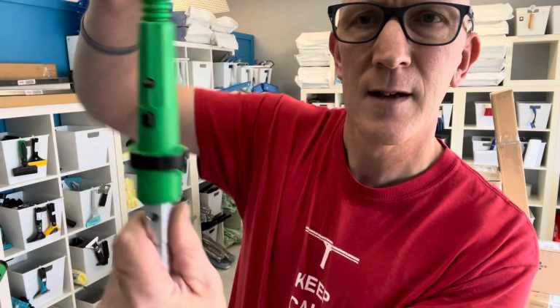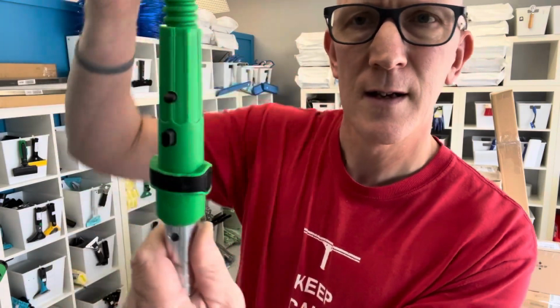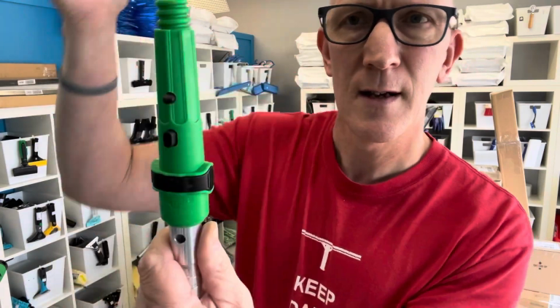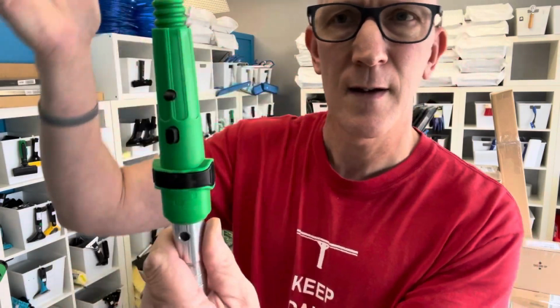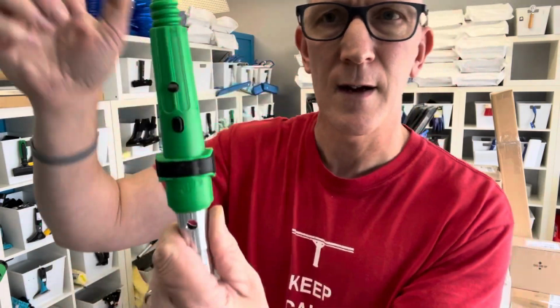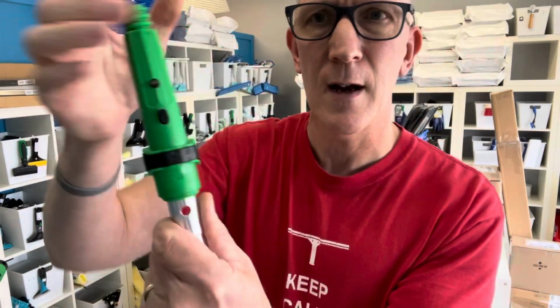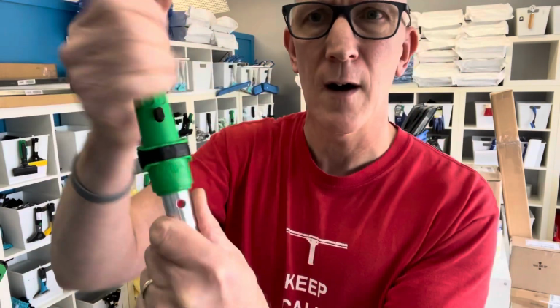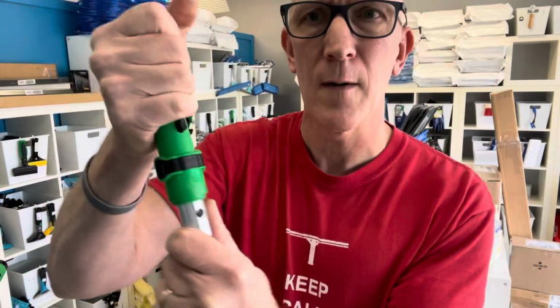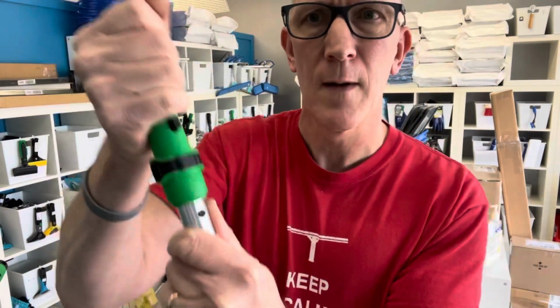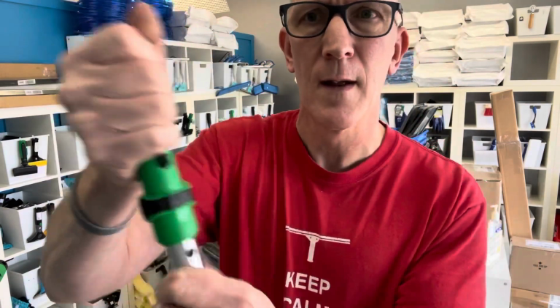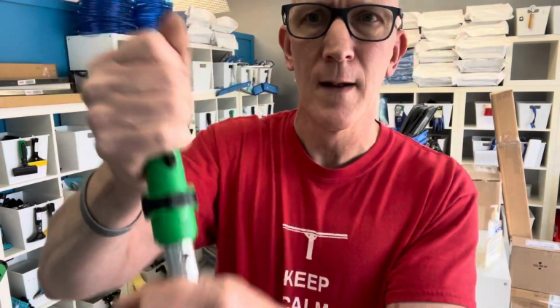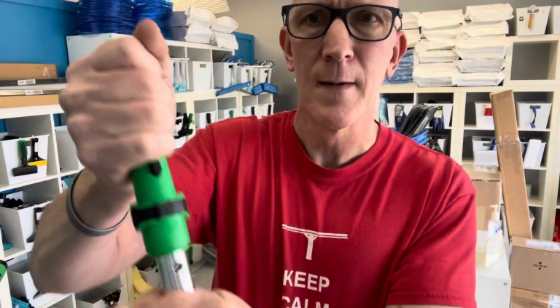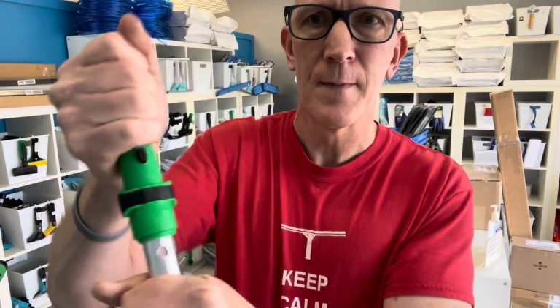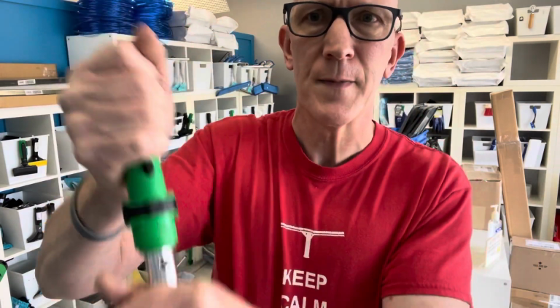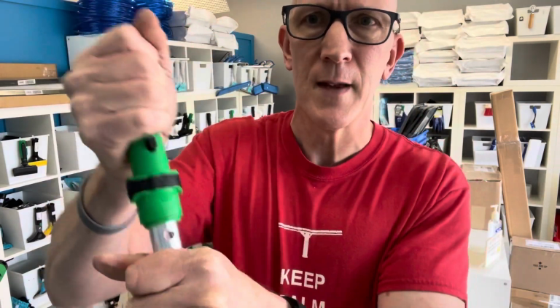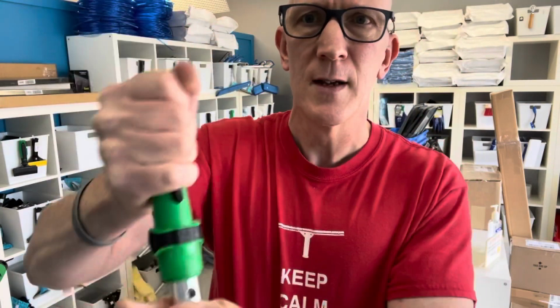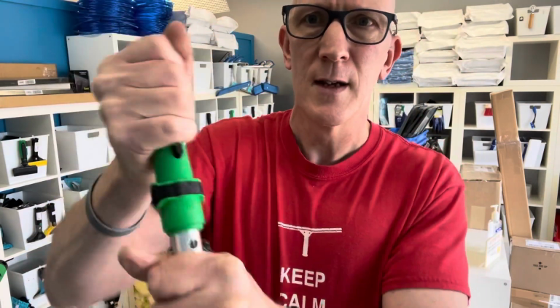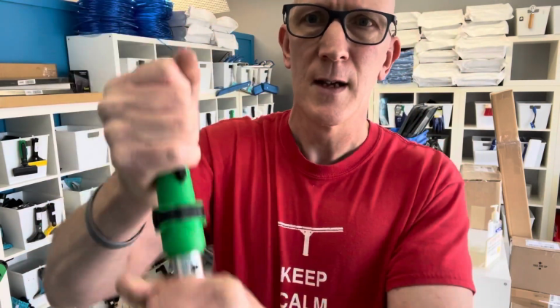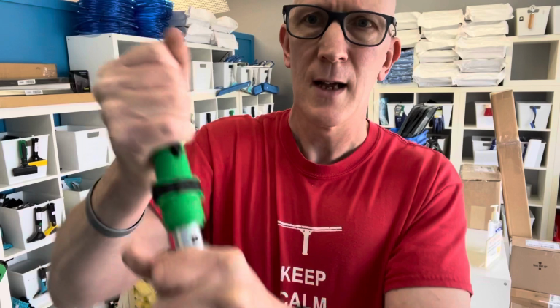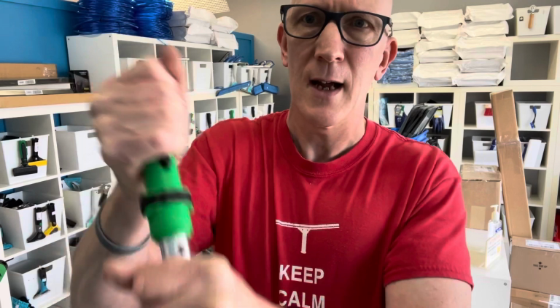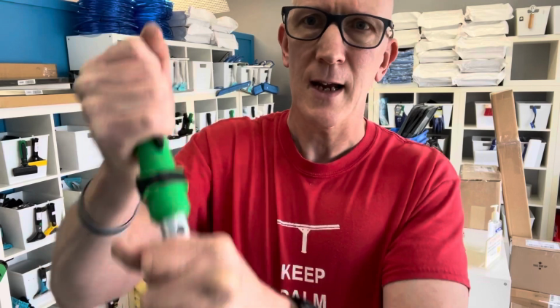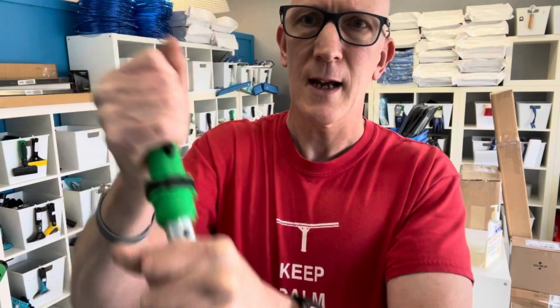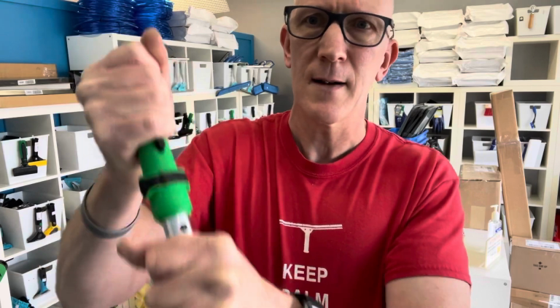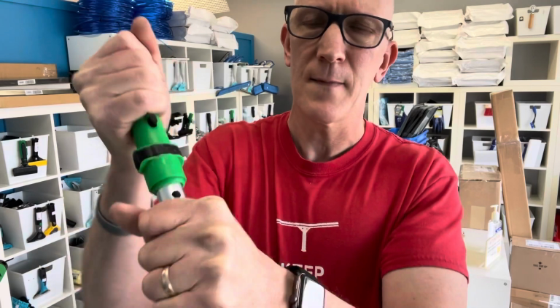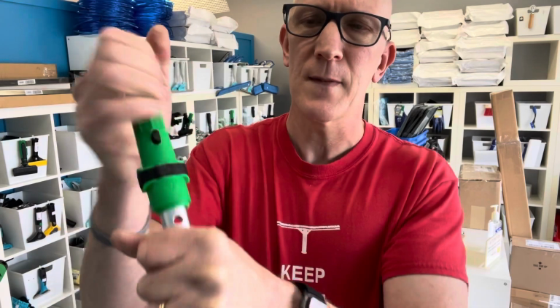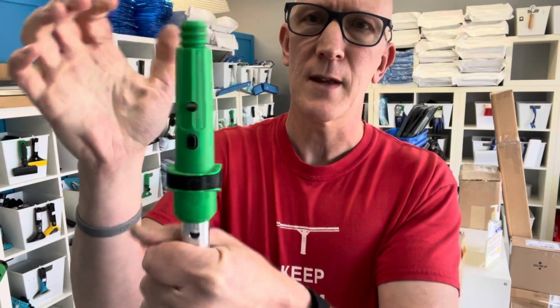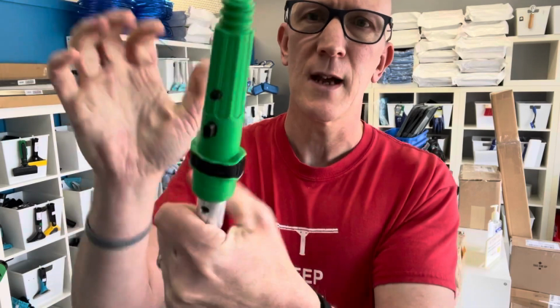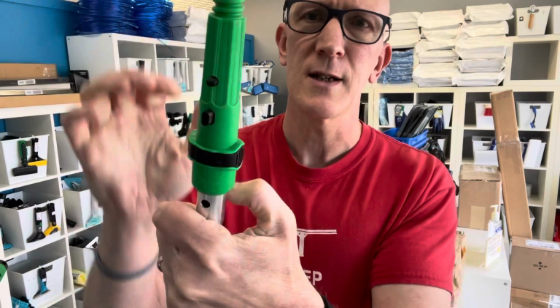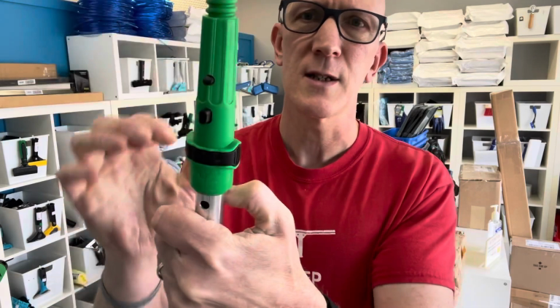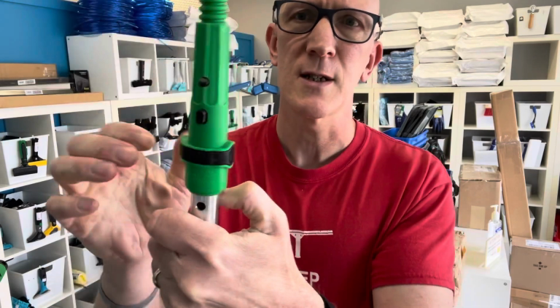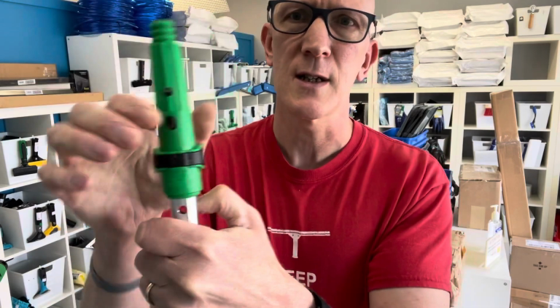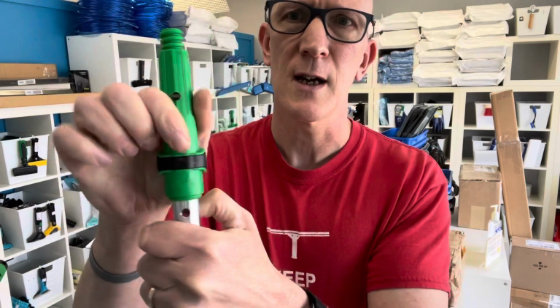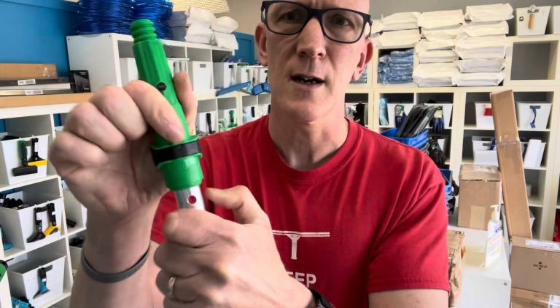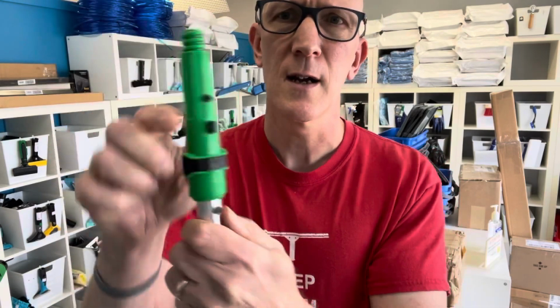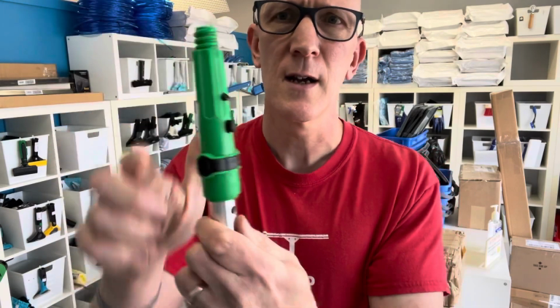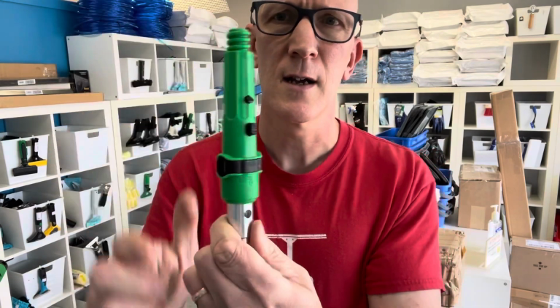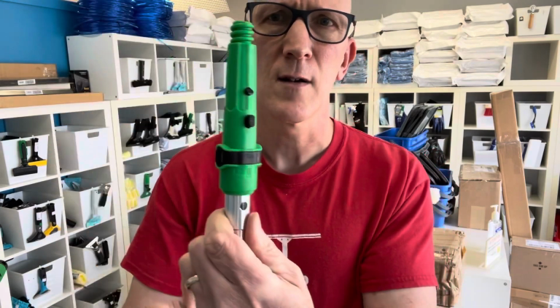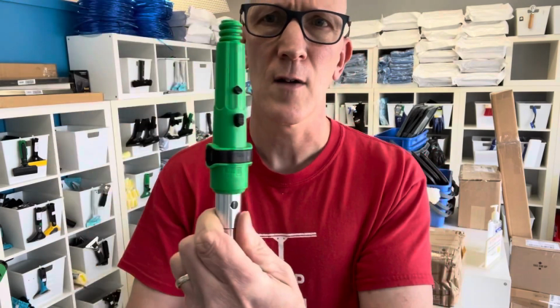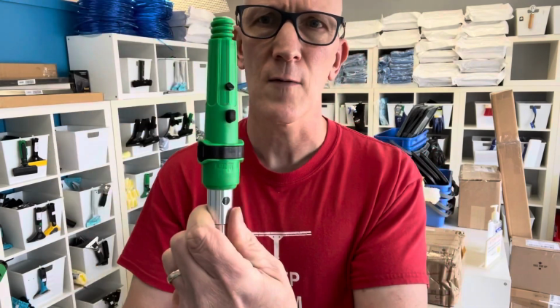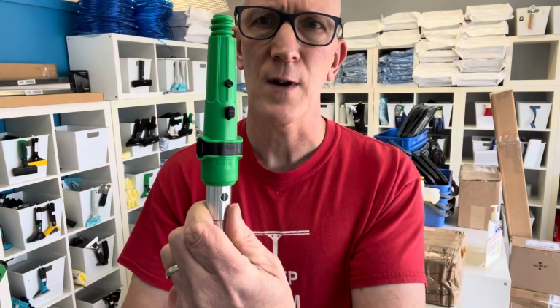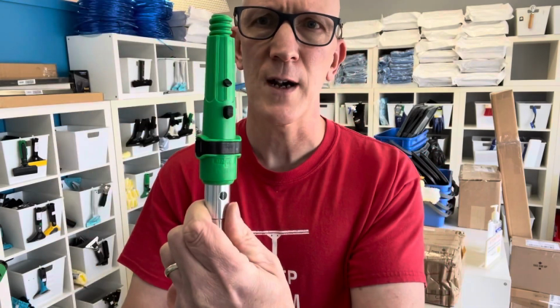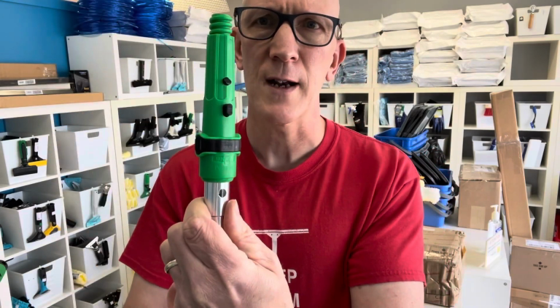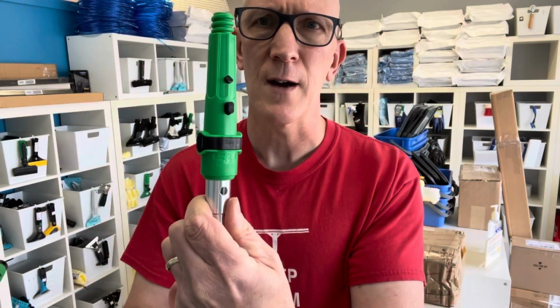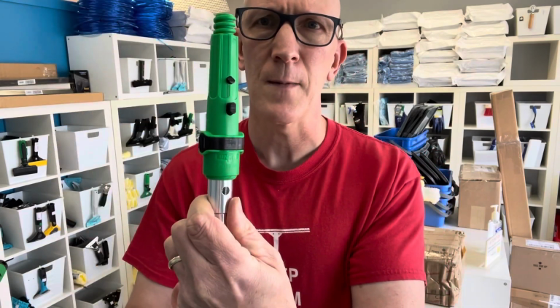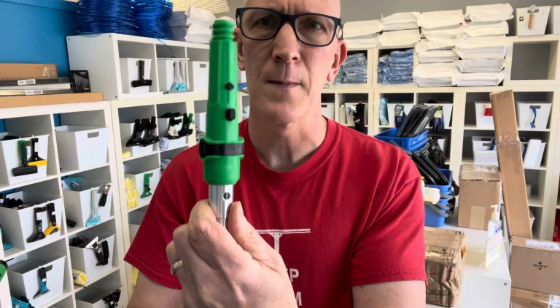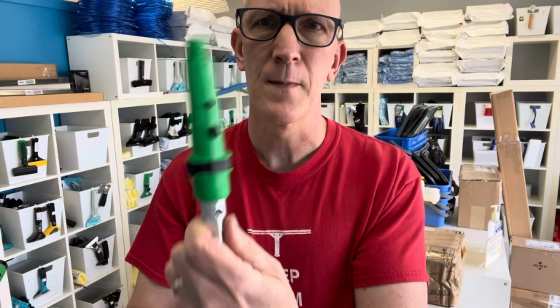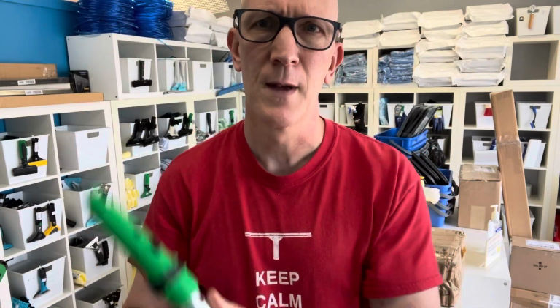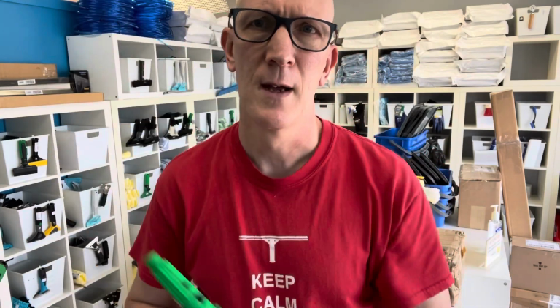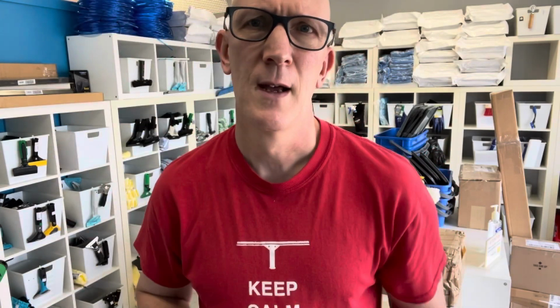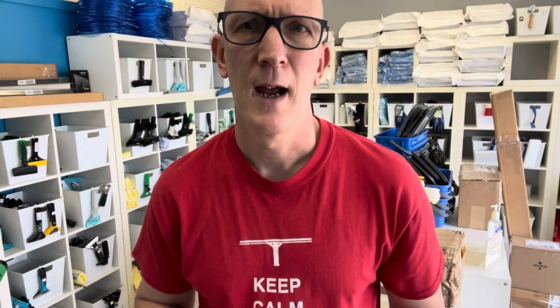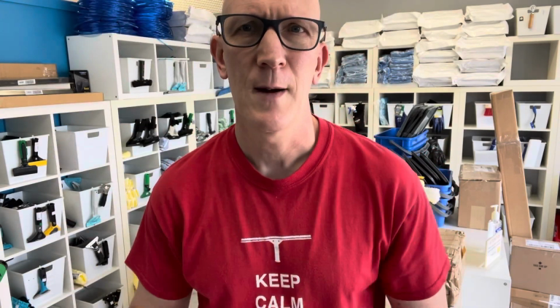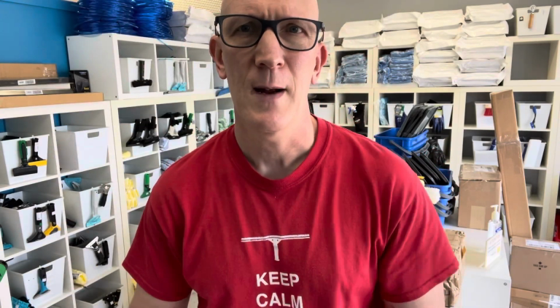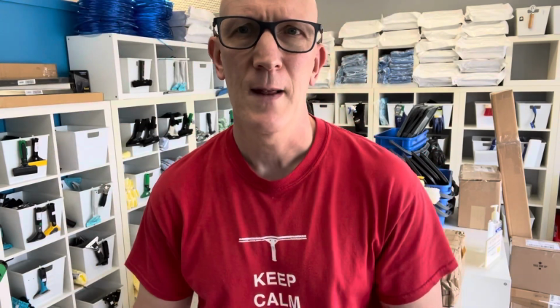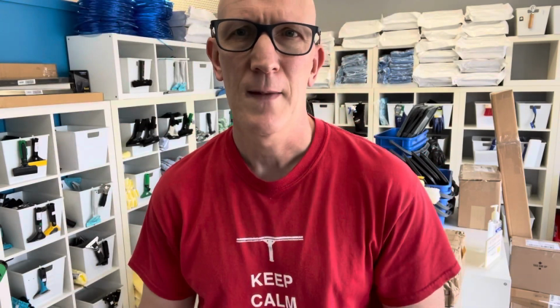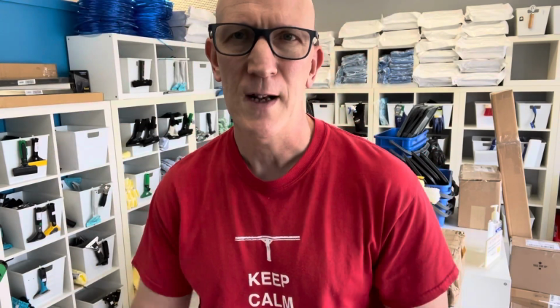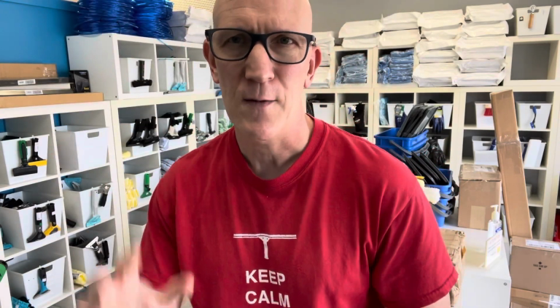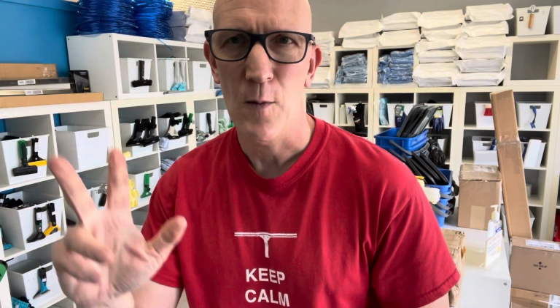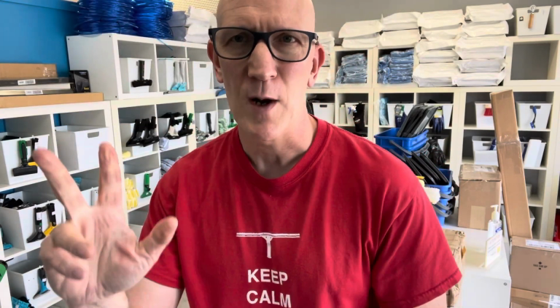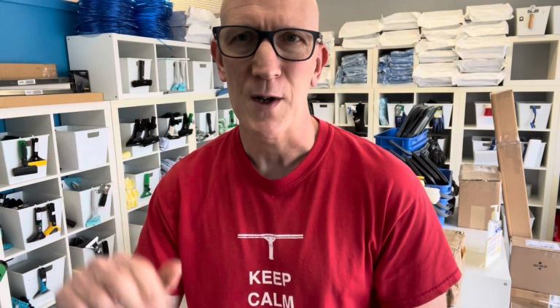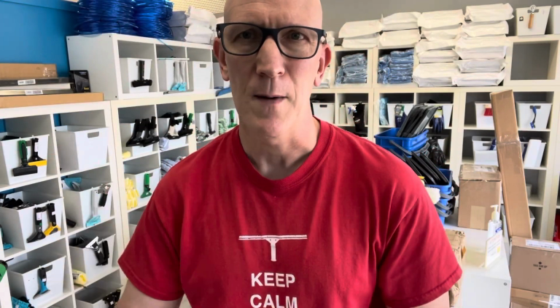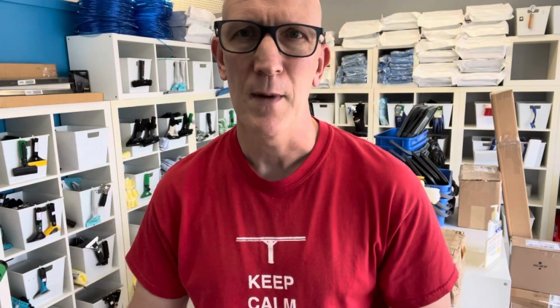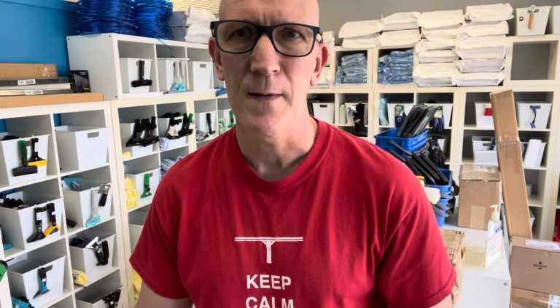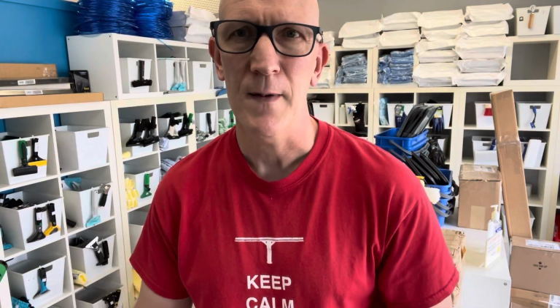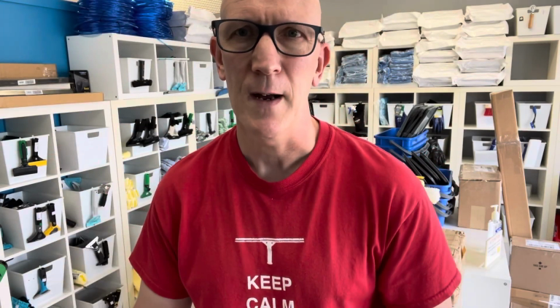There you go — nice and snug, you're all ready to go. Anyway, thanks for watching. Bye for now.